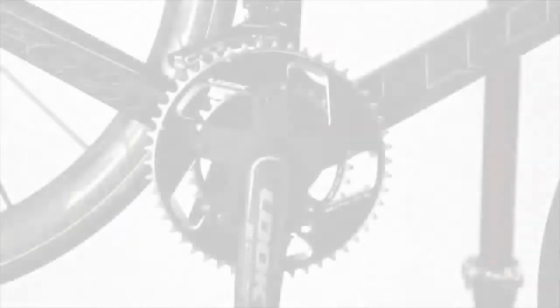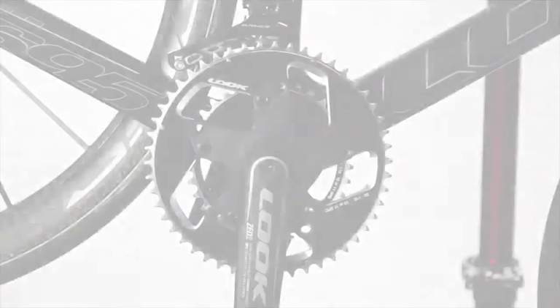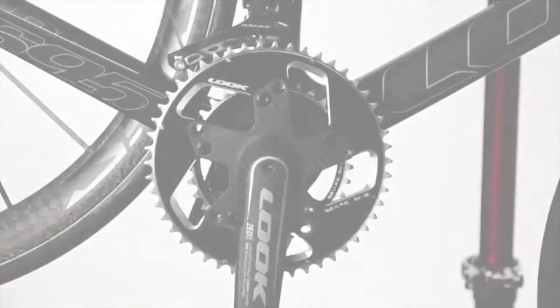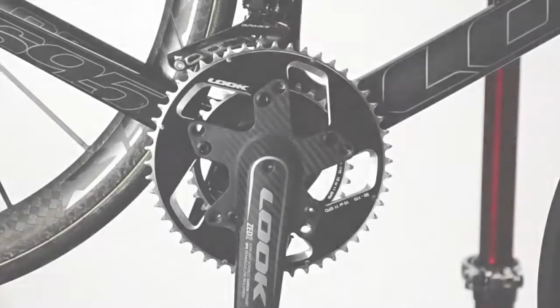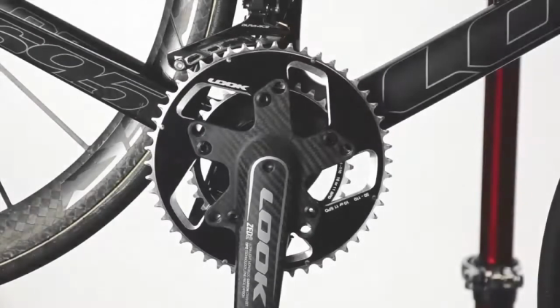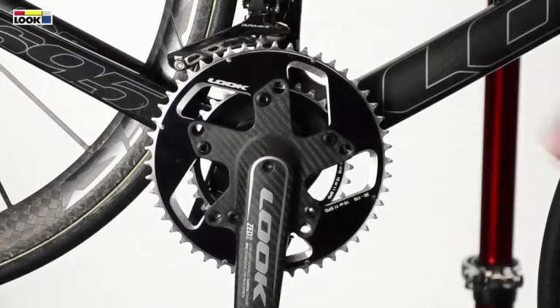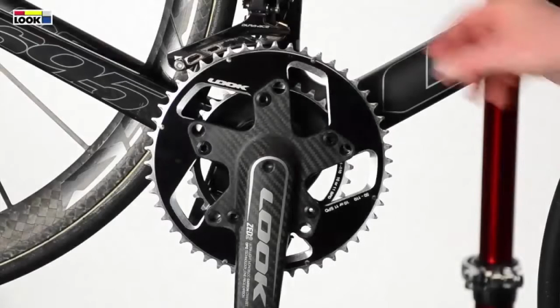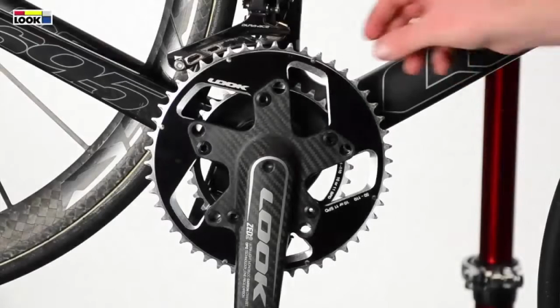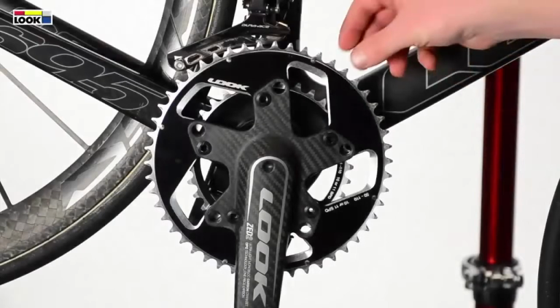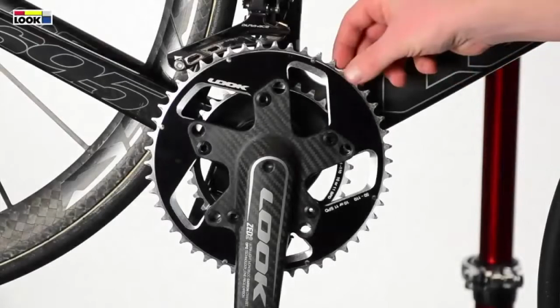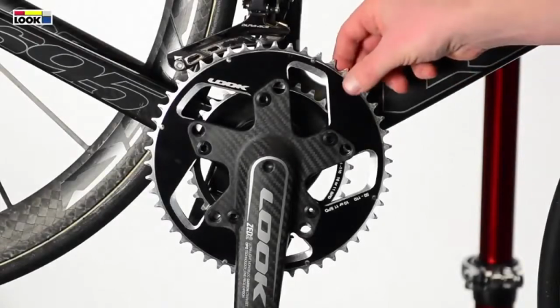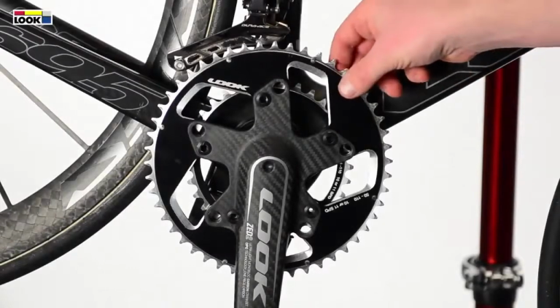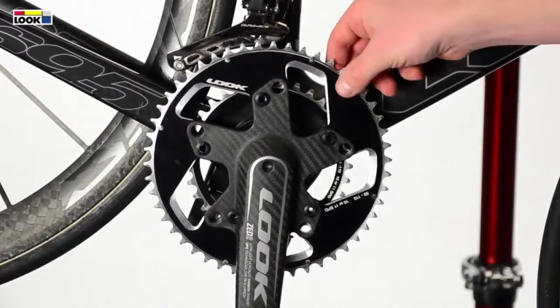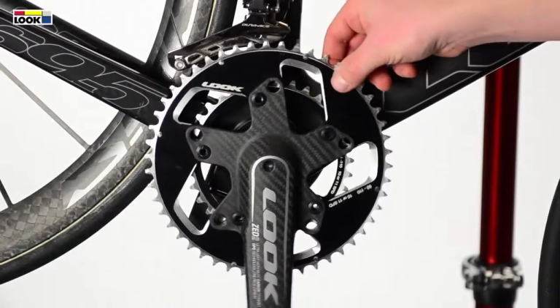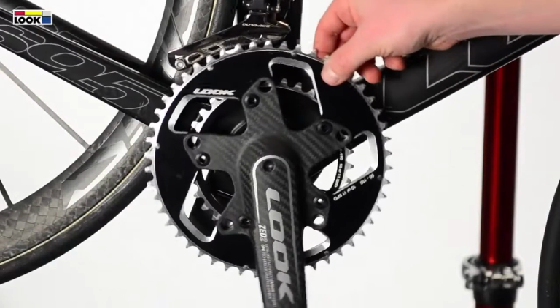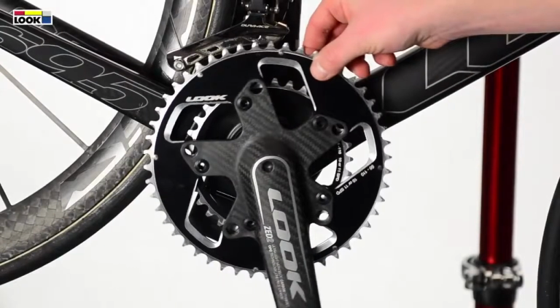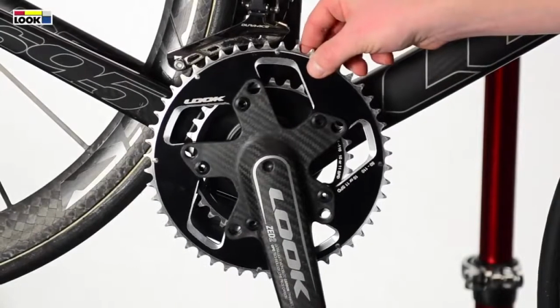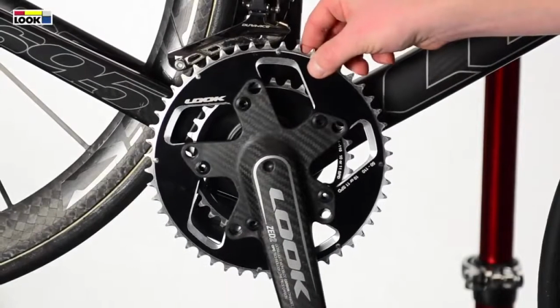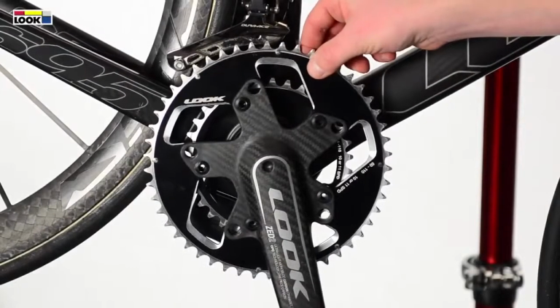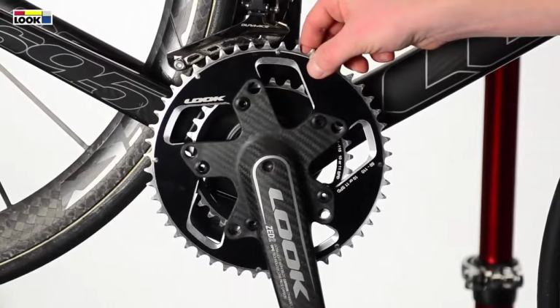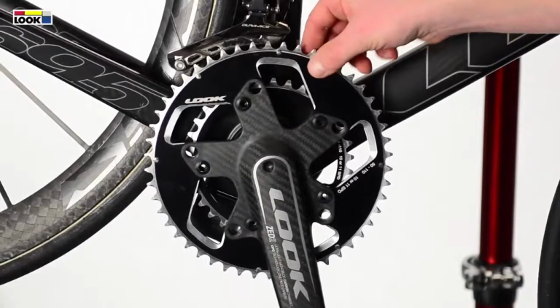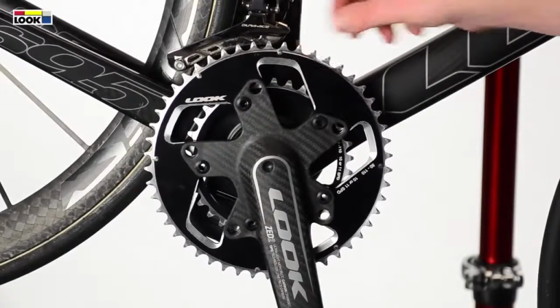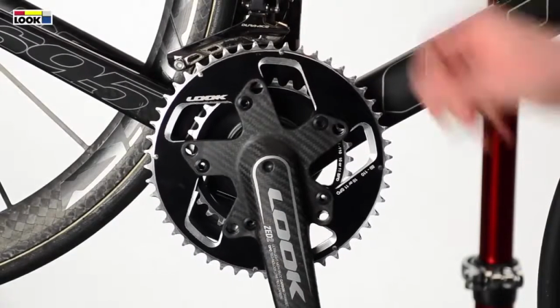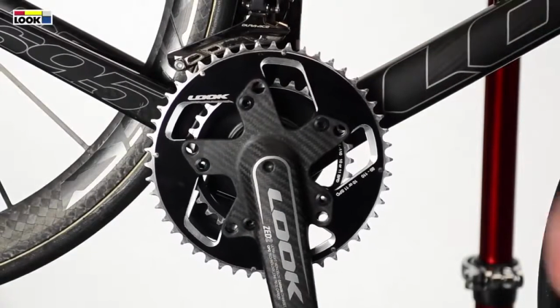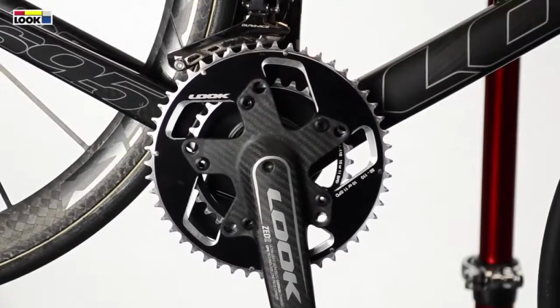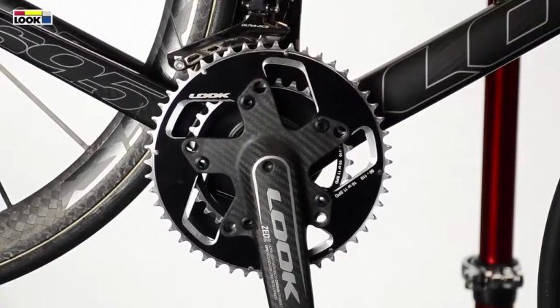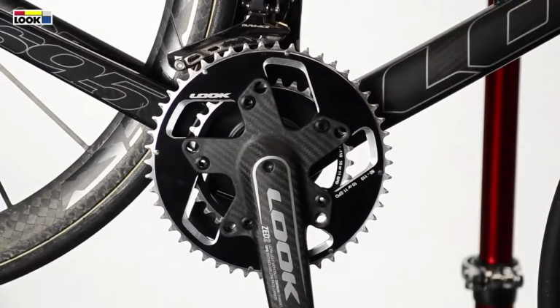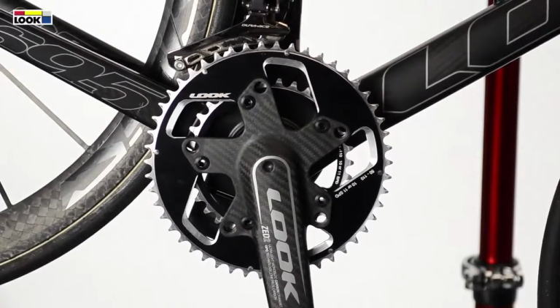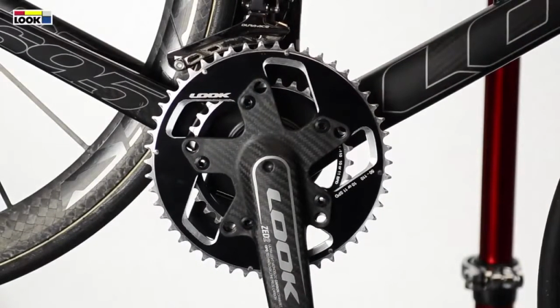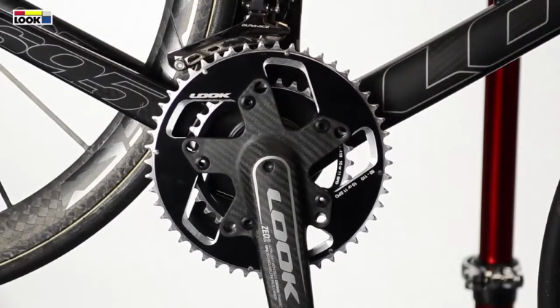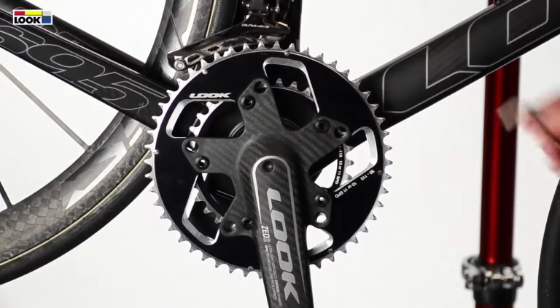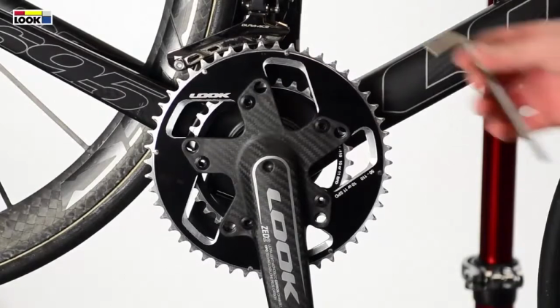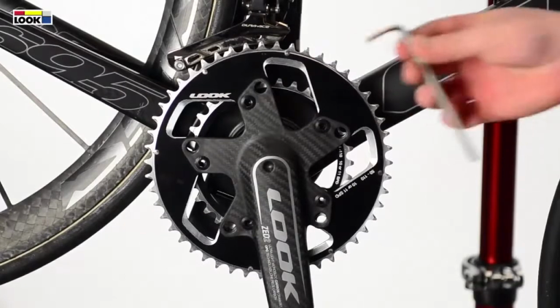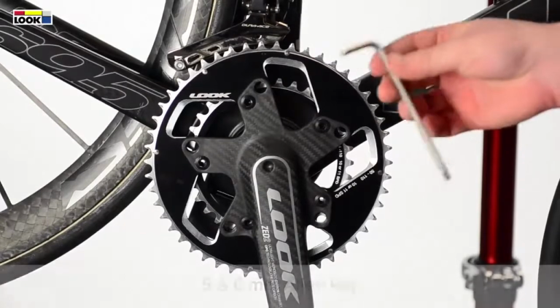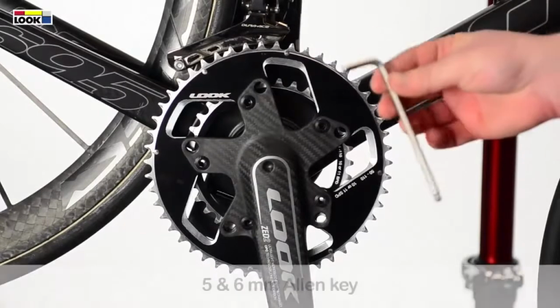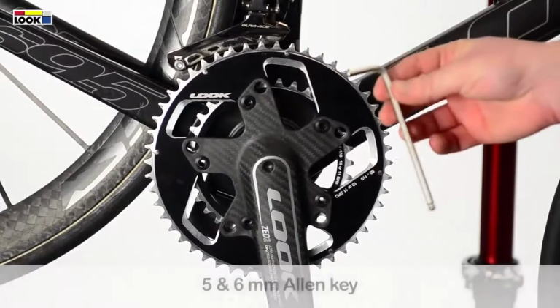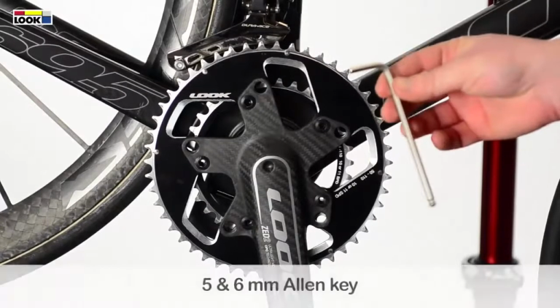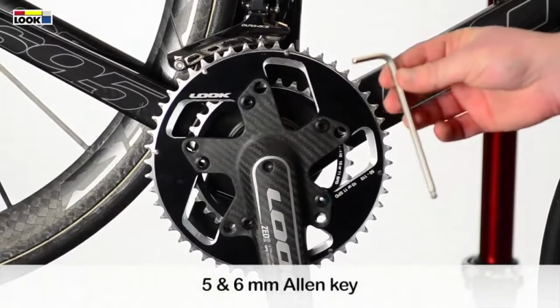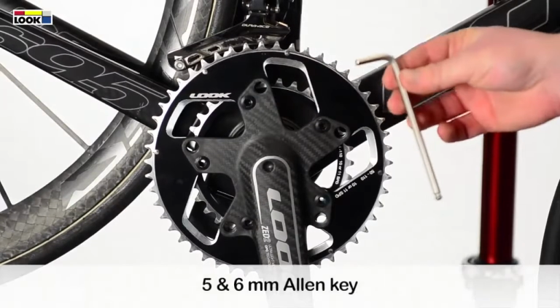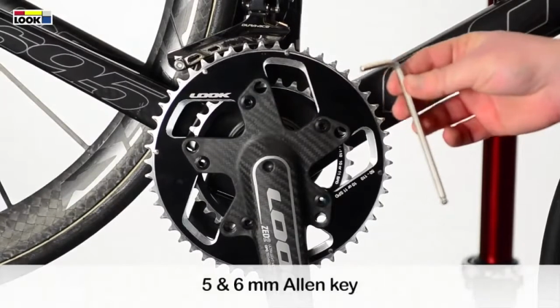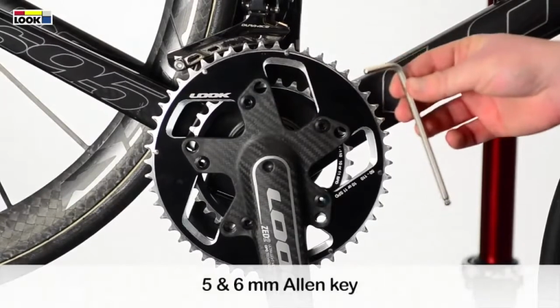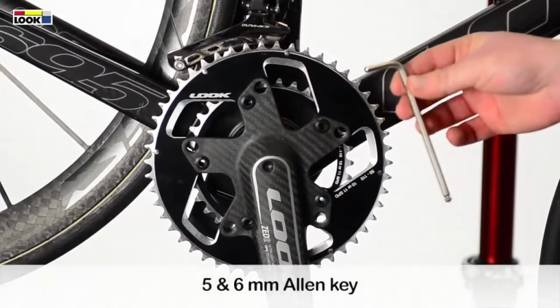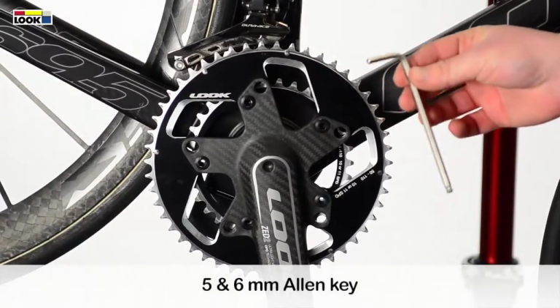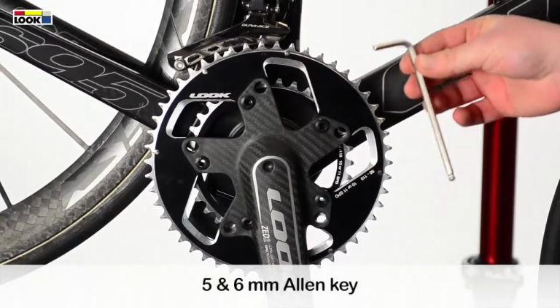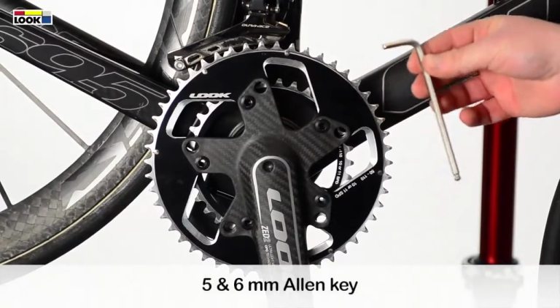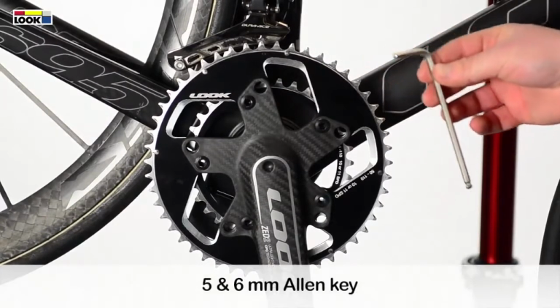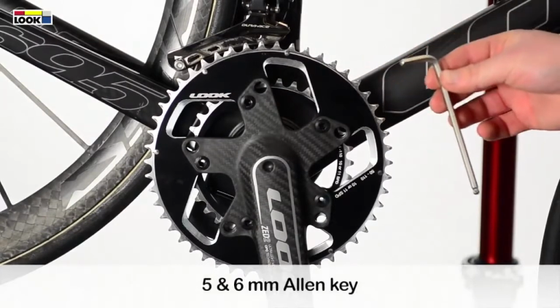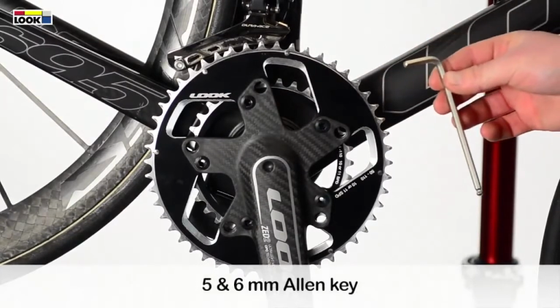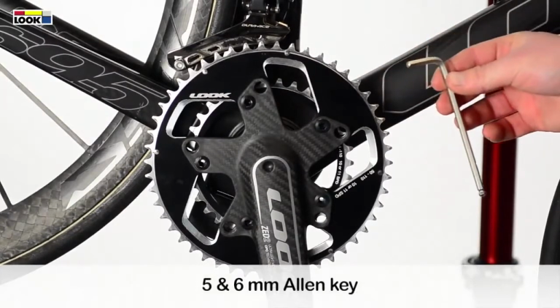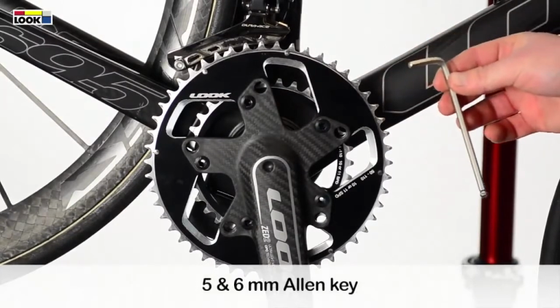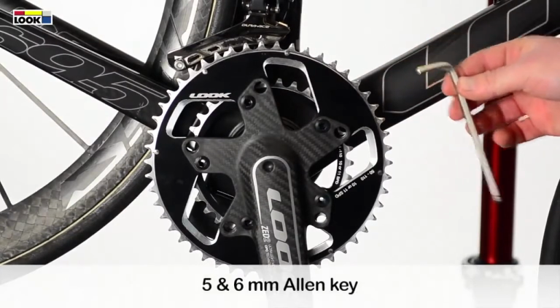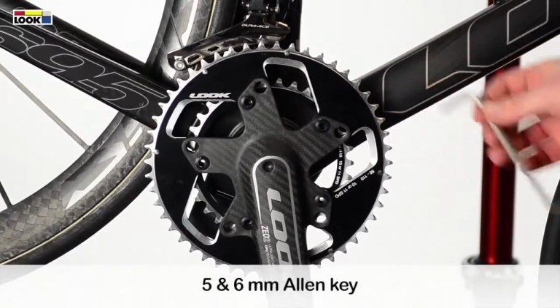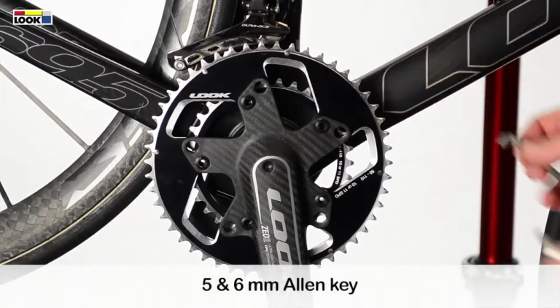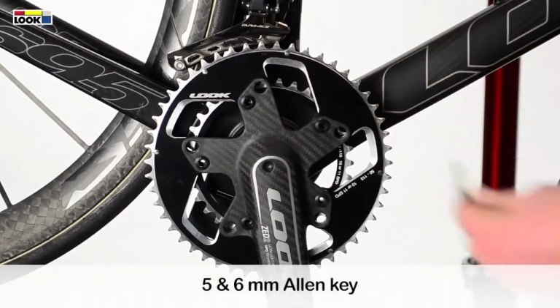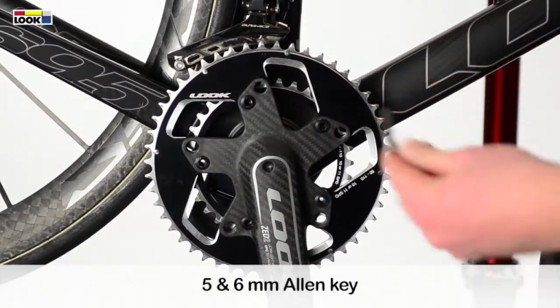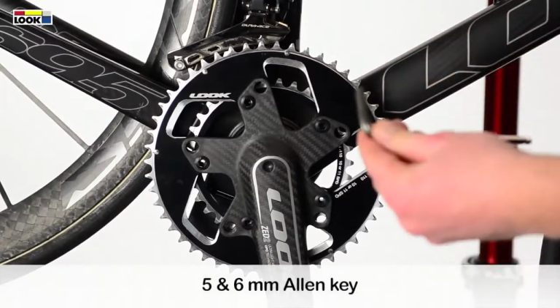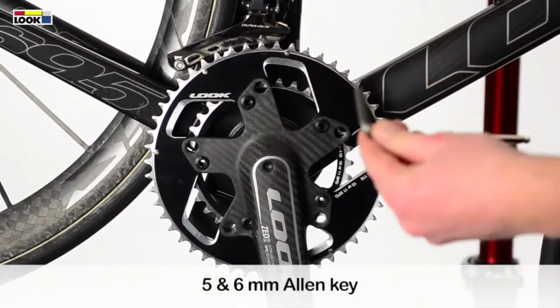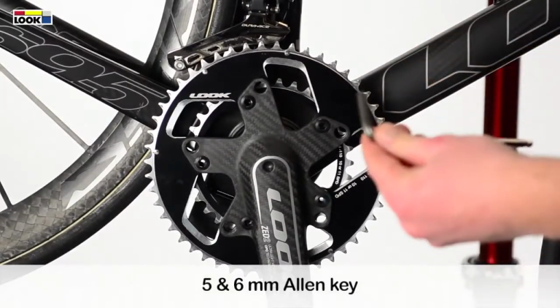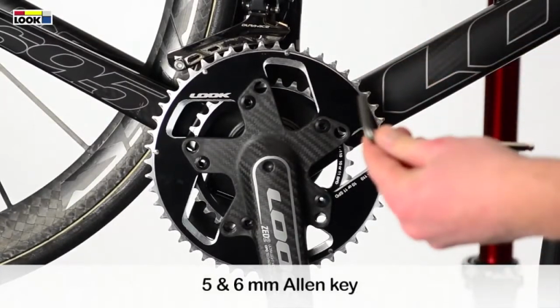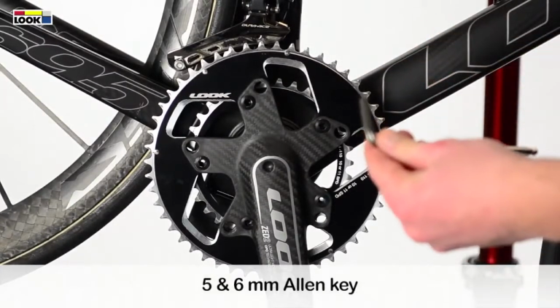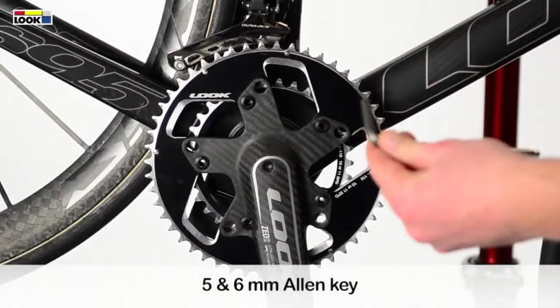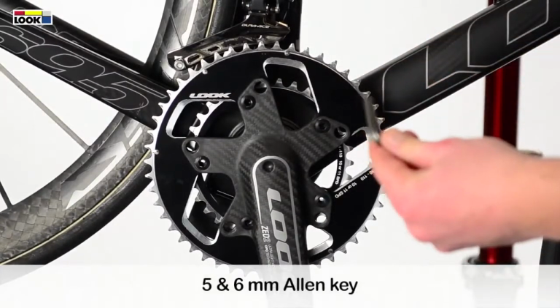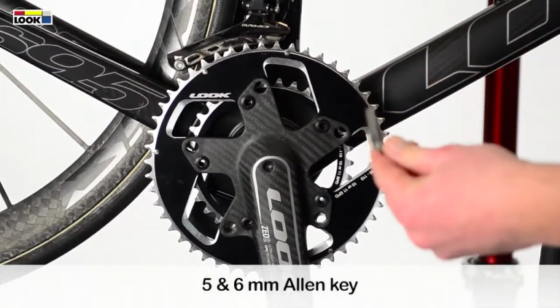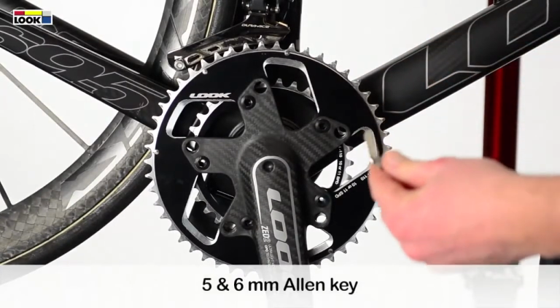To remove the Z2 CrankSat chainrings, take a 5mm and a 6mm Allen key.